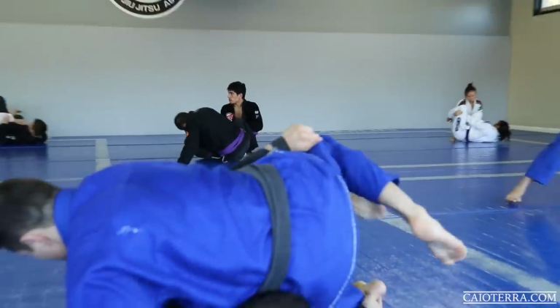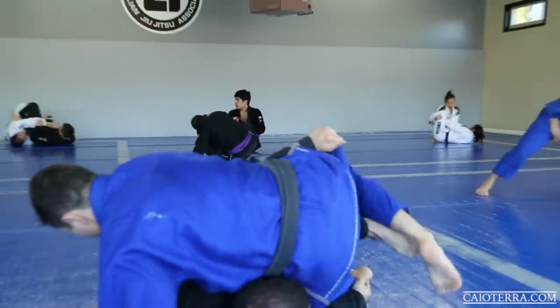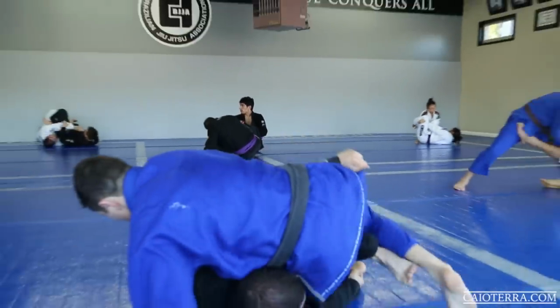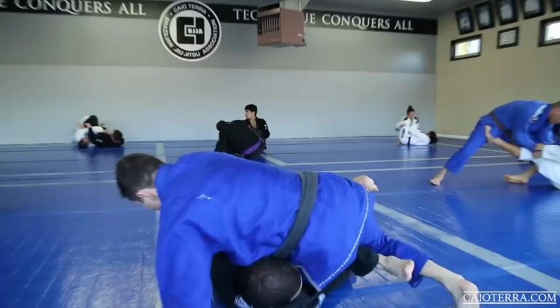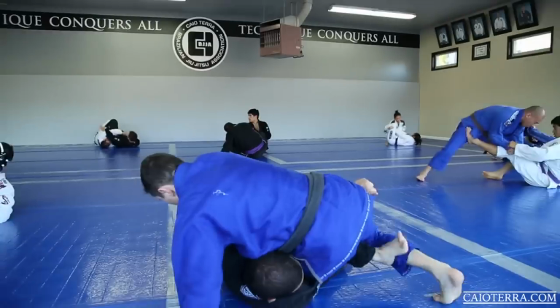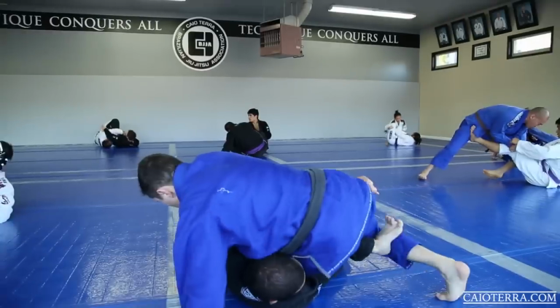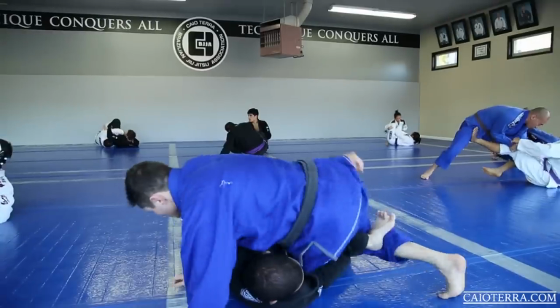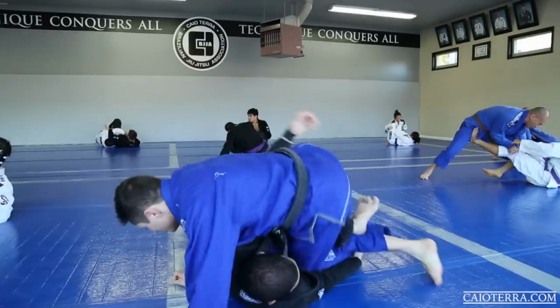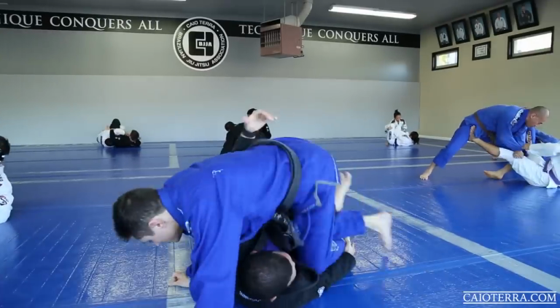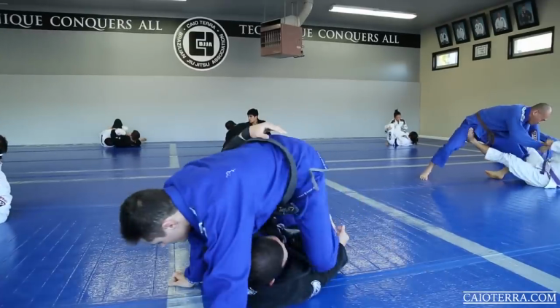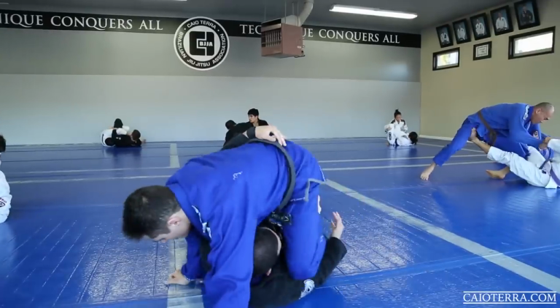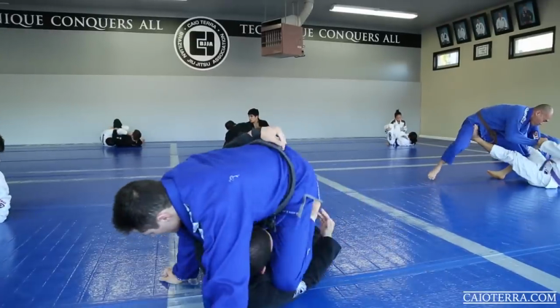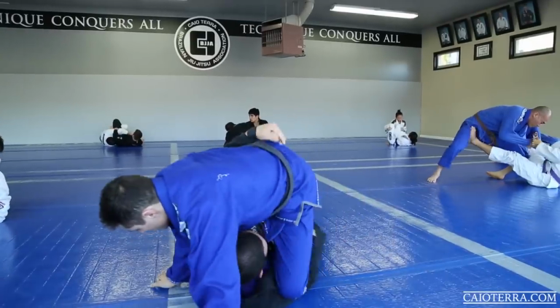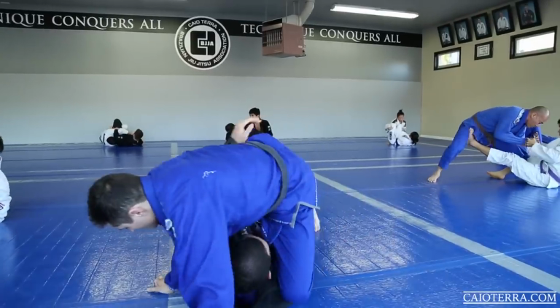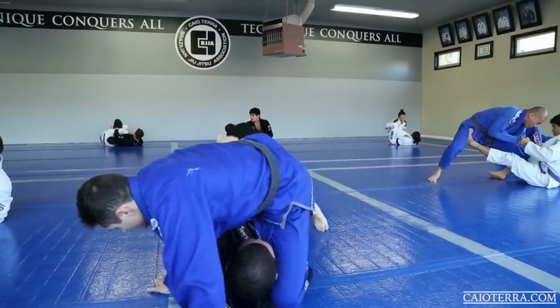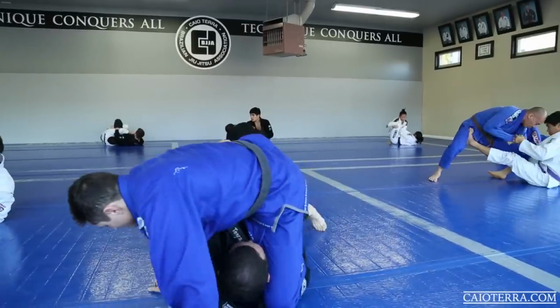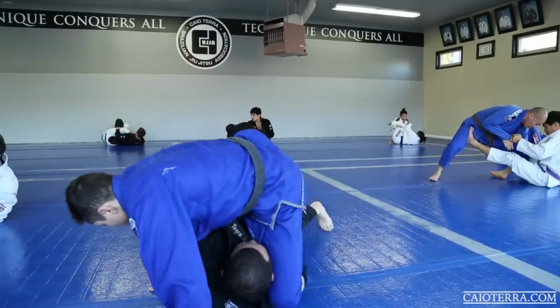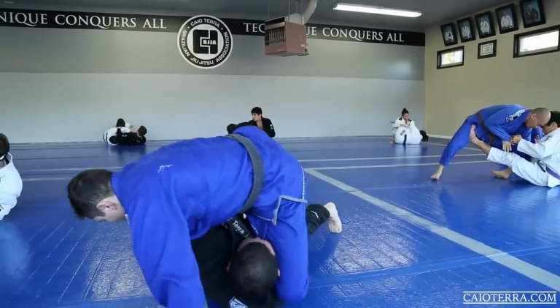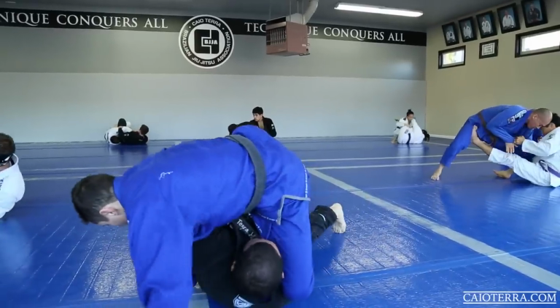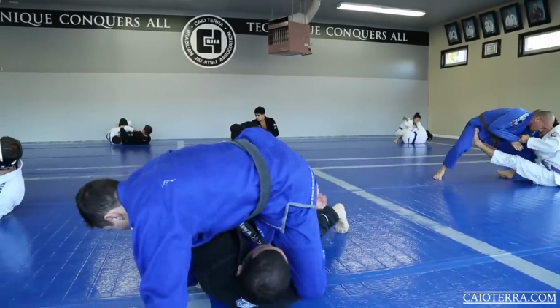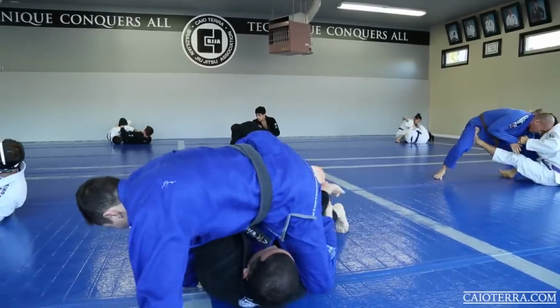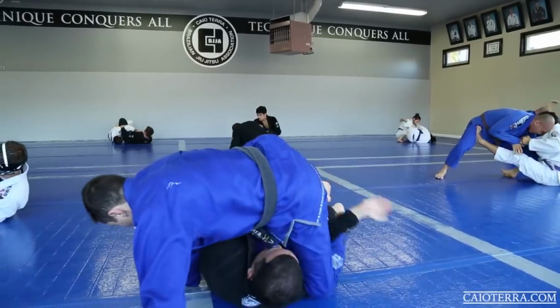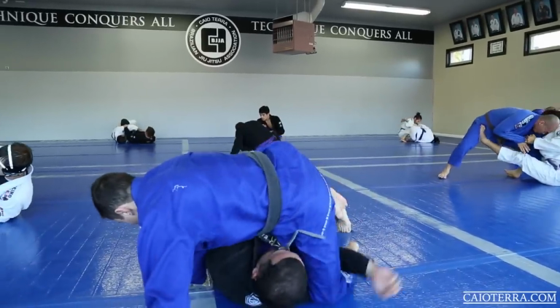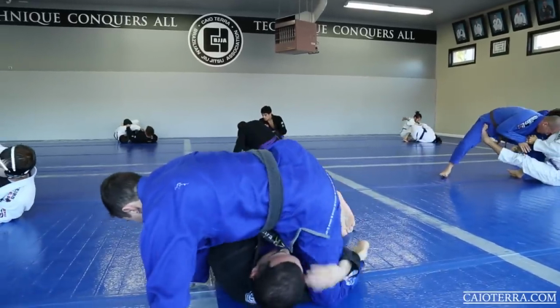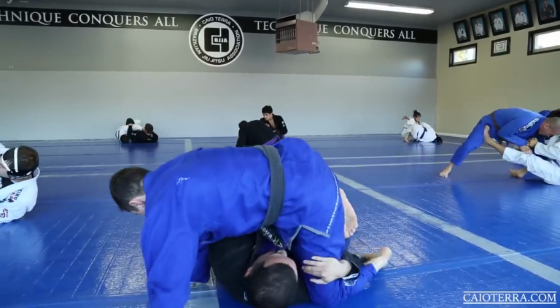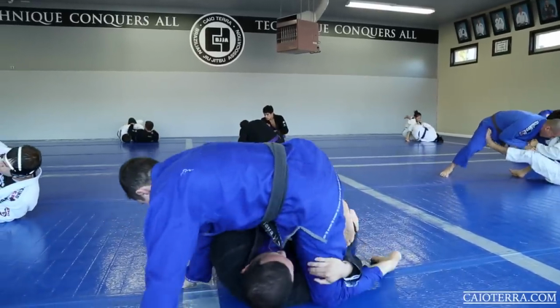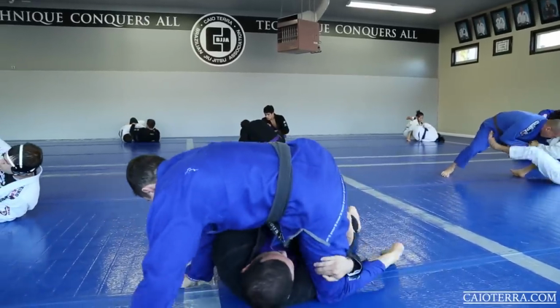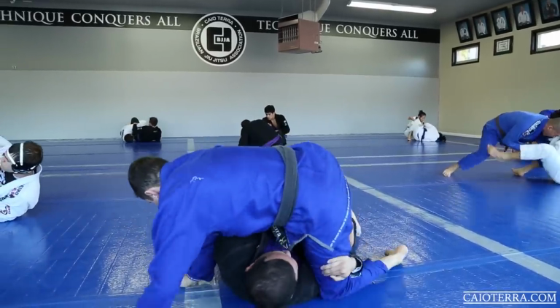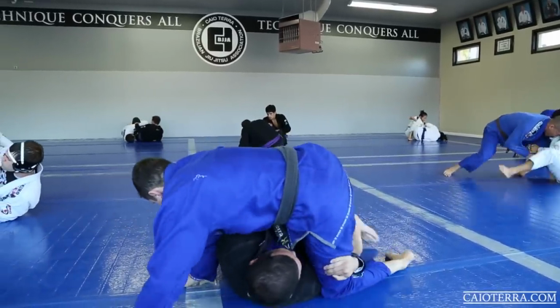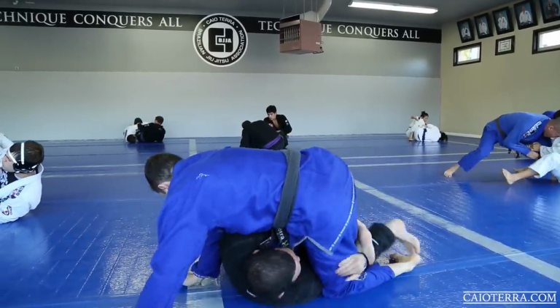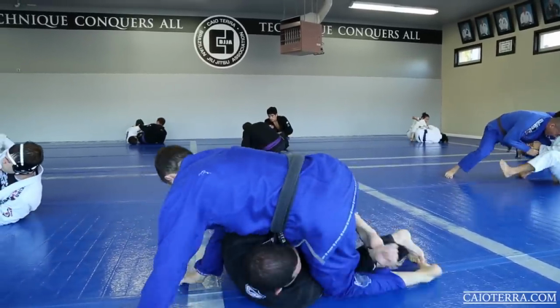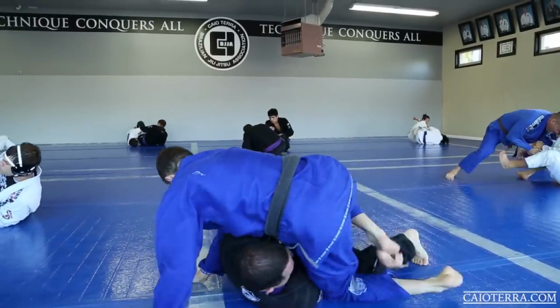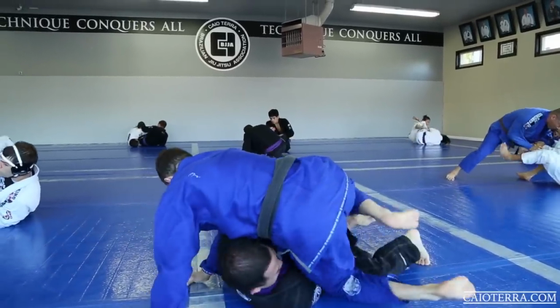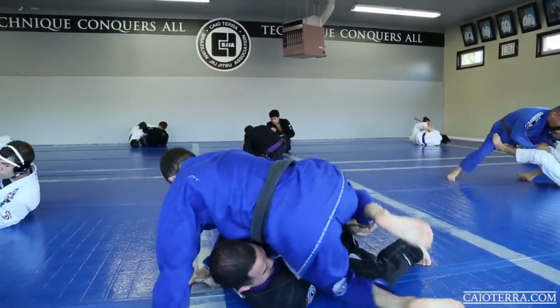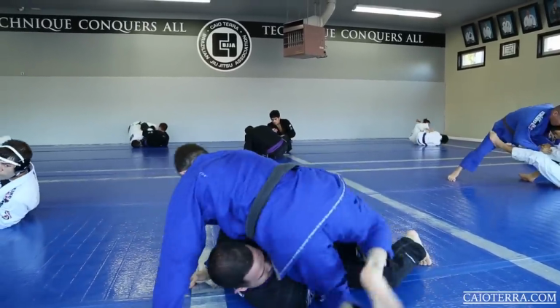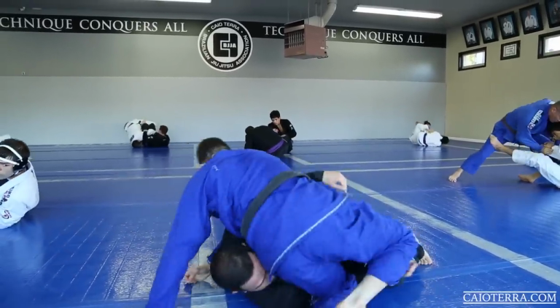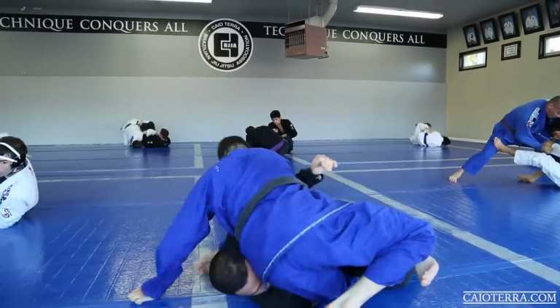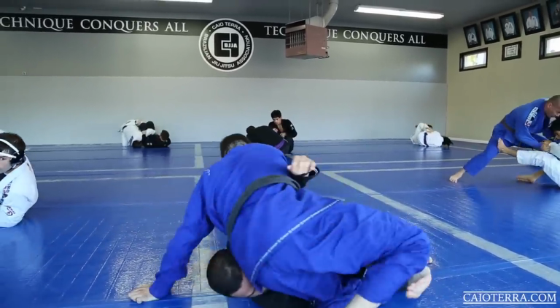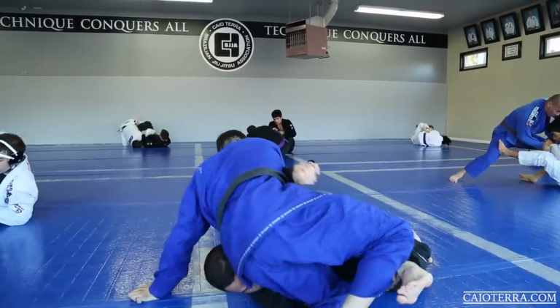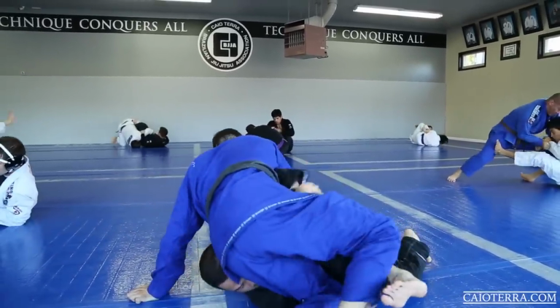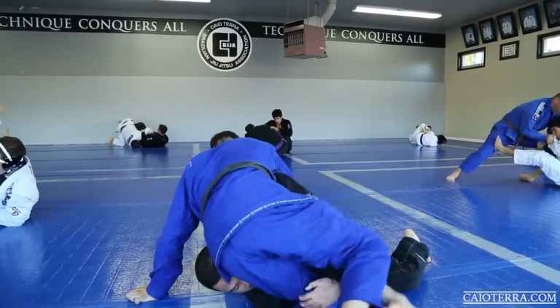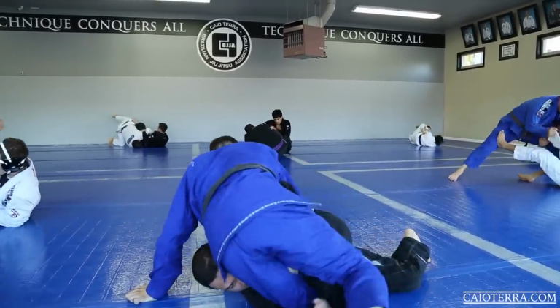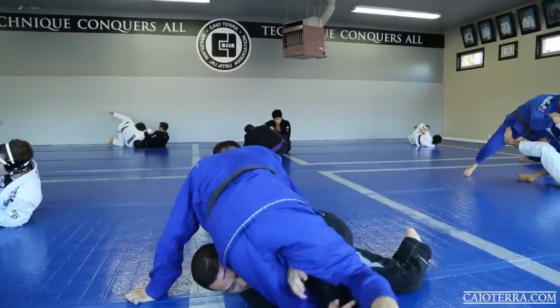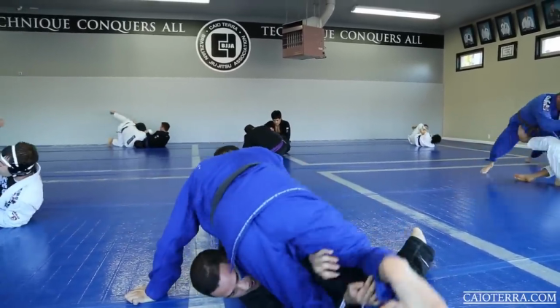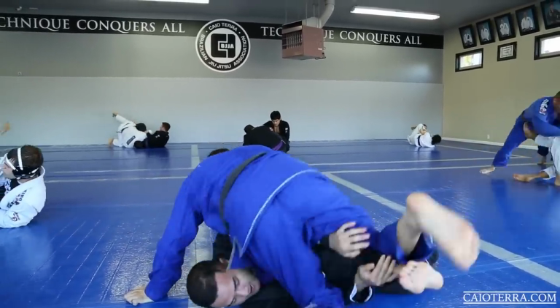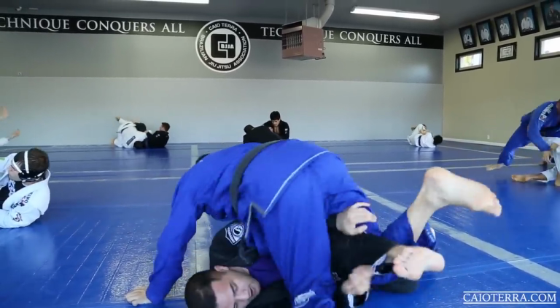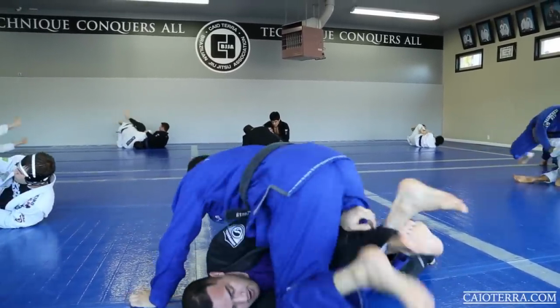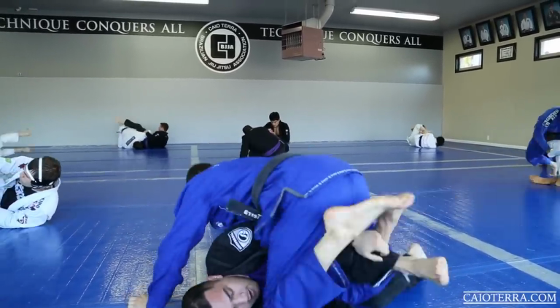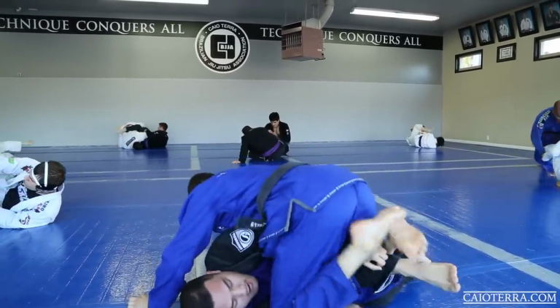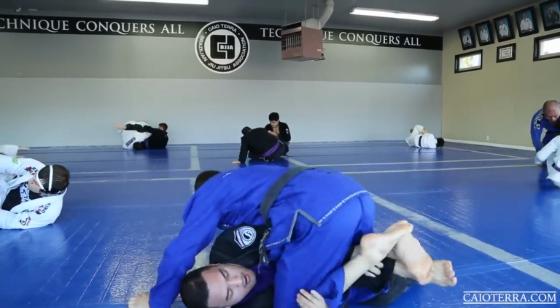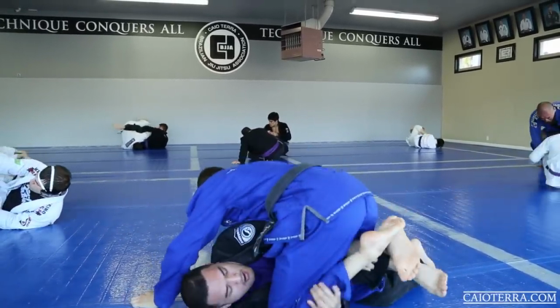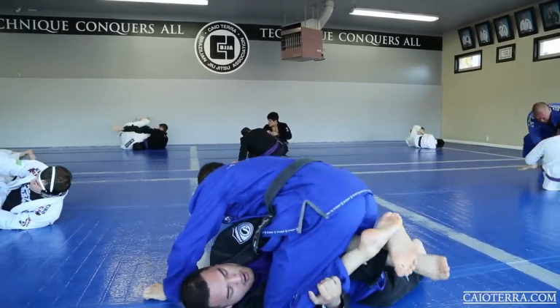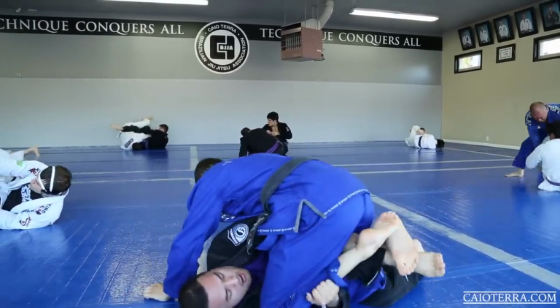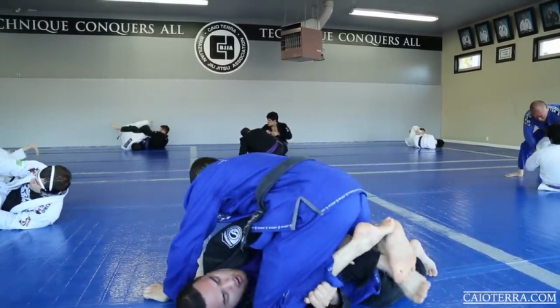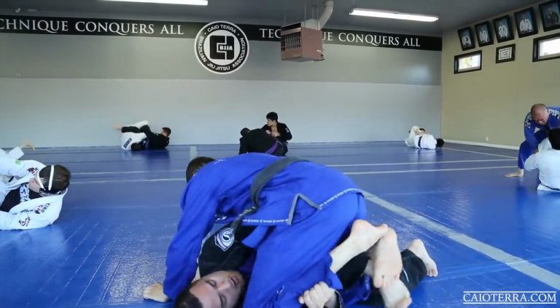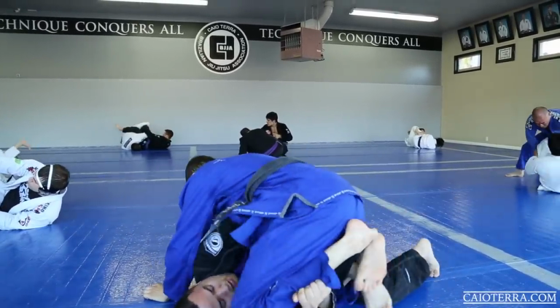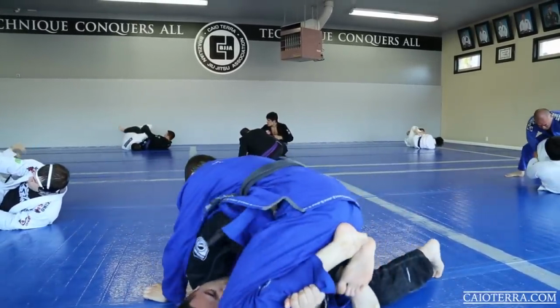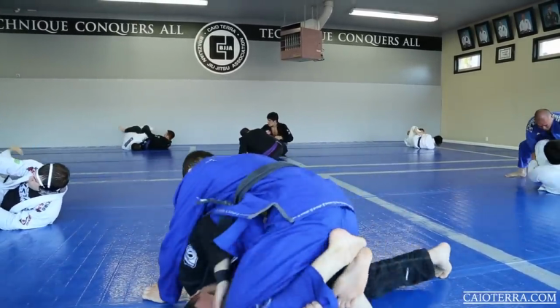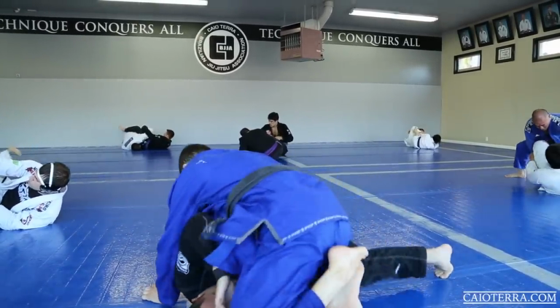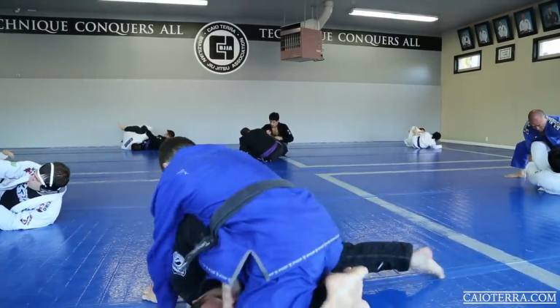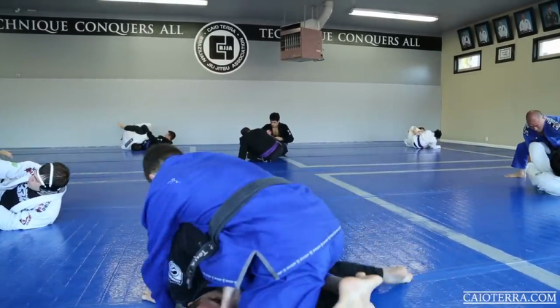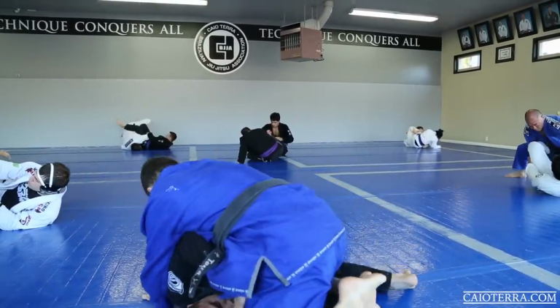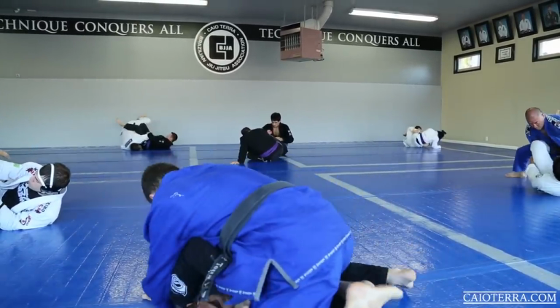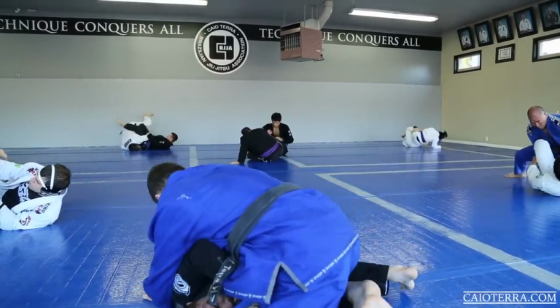He turns to his back, but as soon as he recovers guard I keep on doing the same pass.